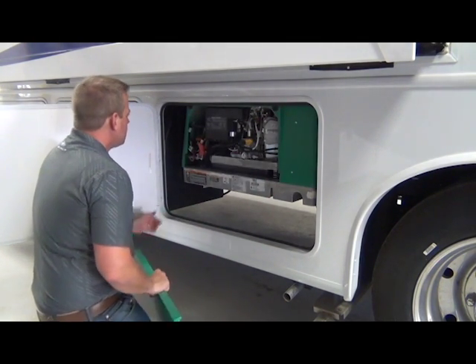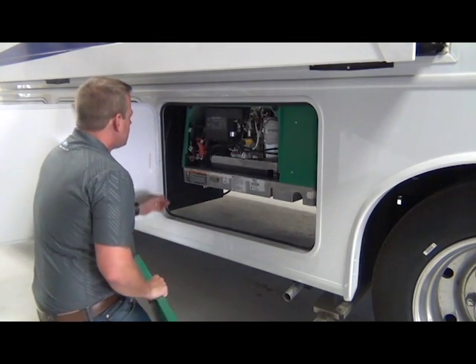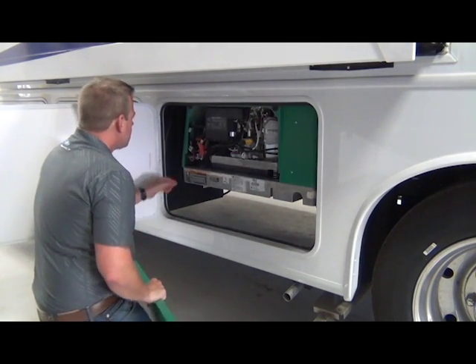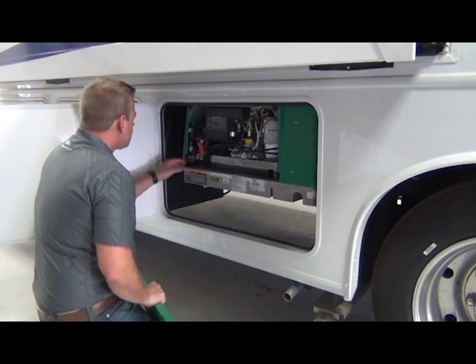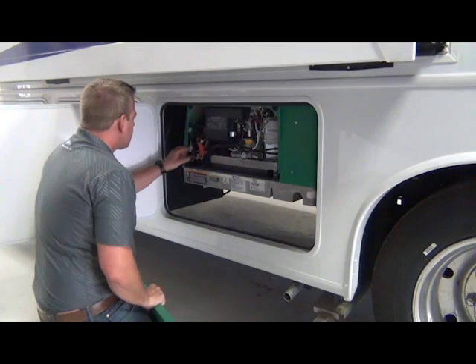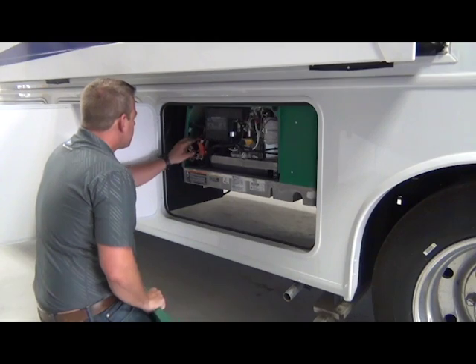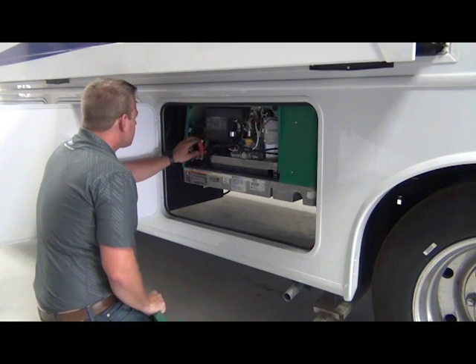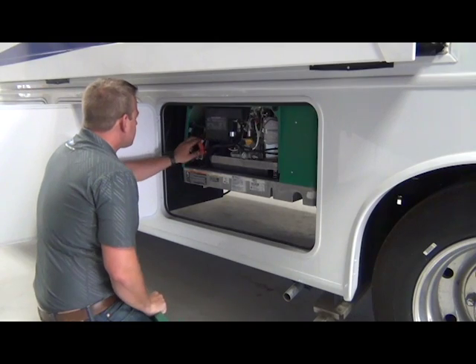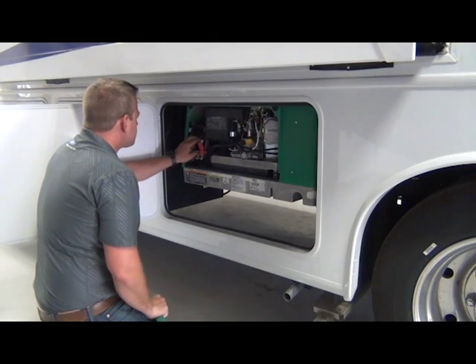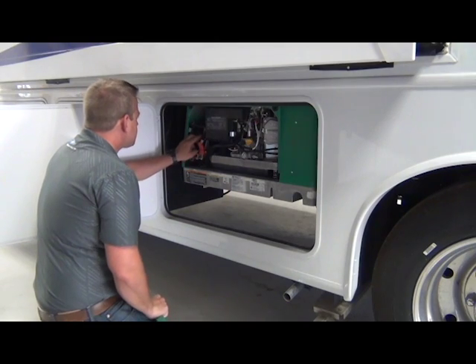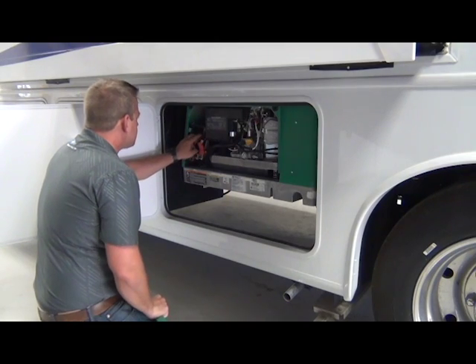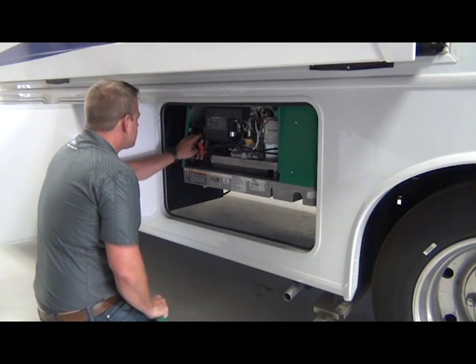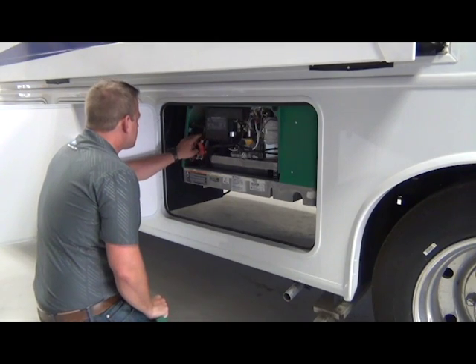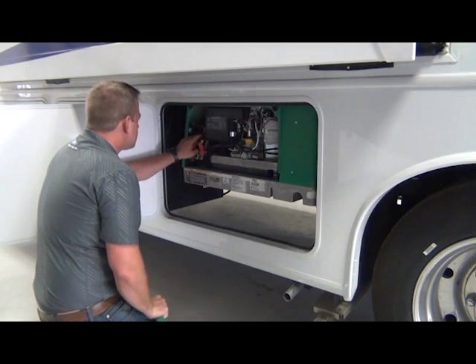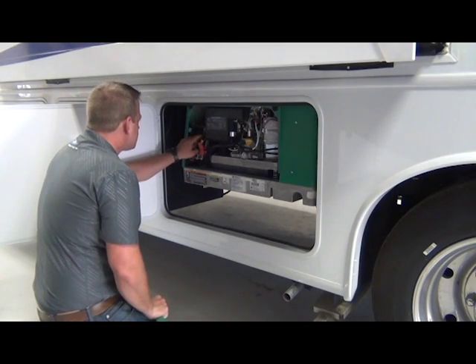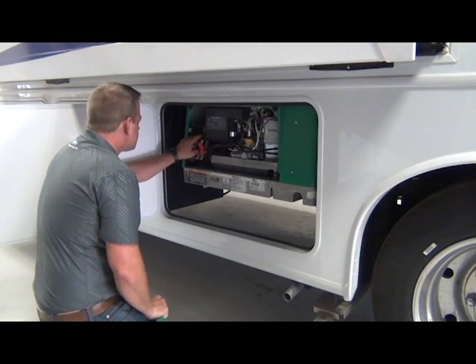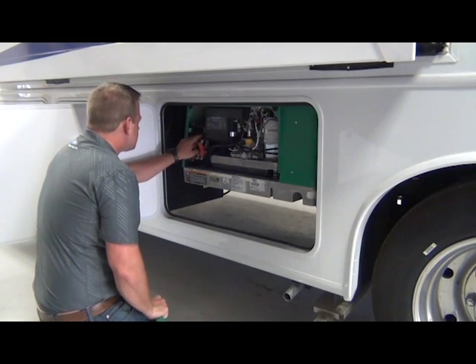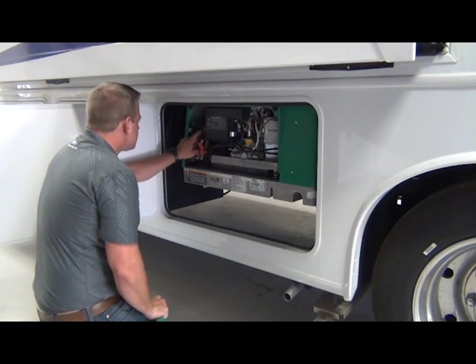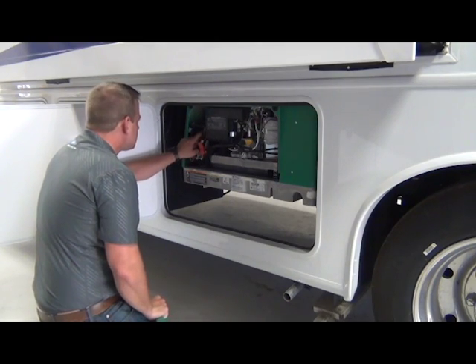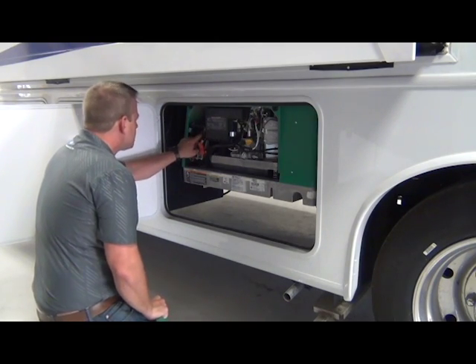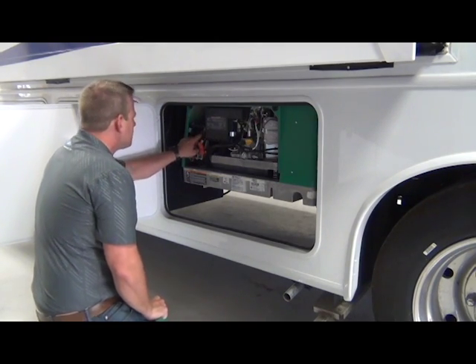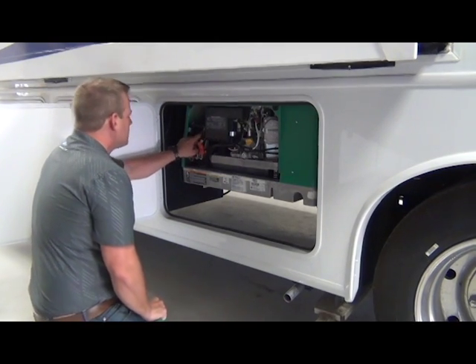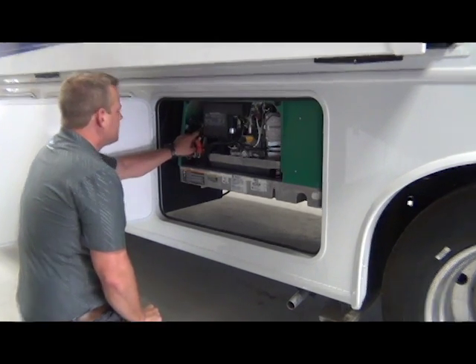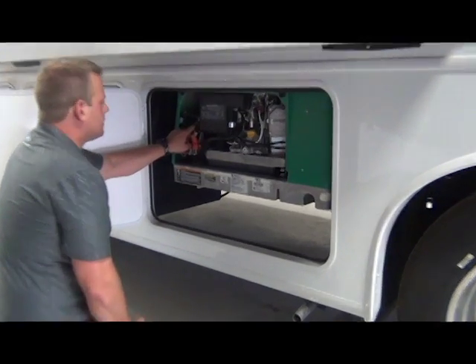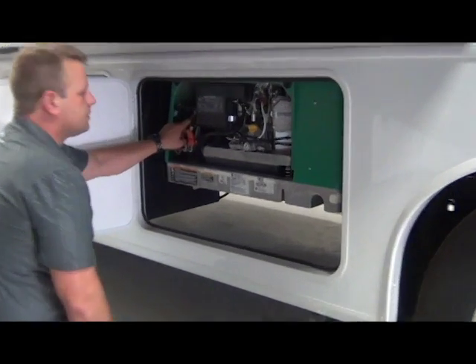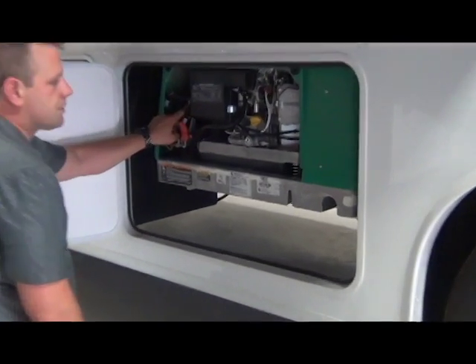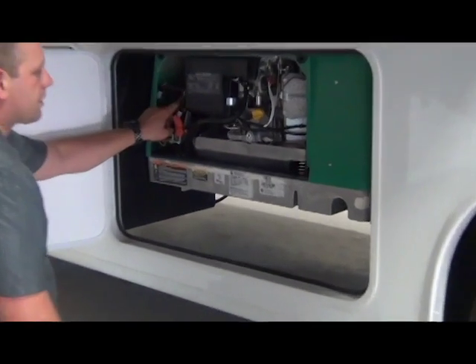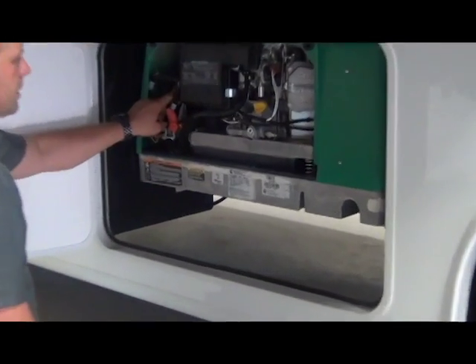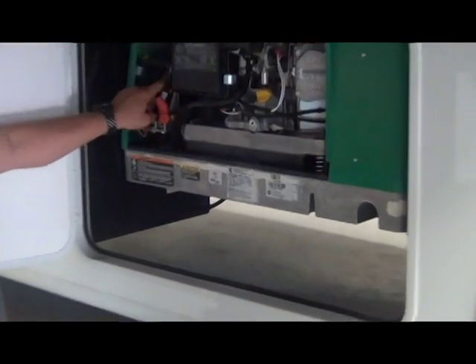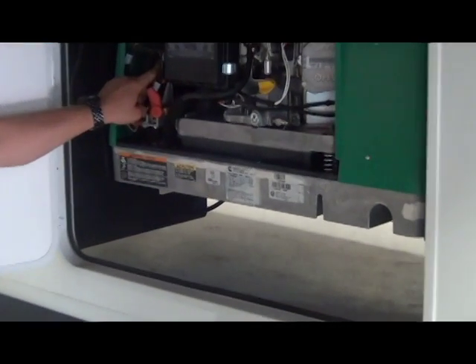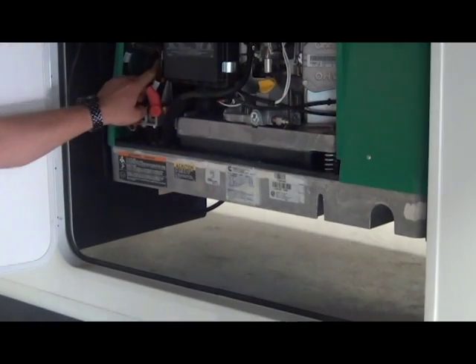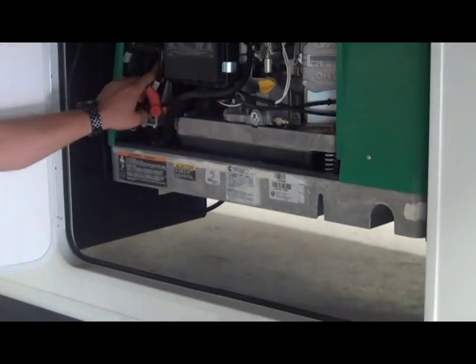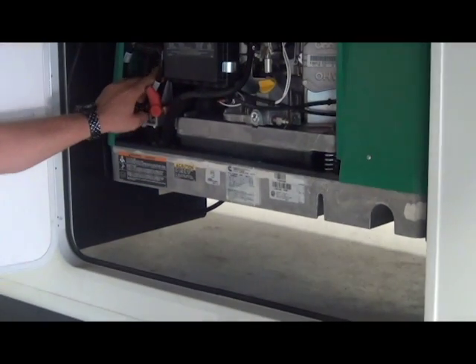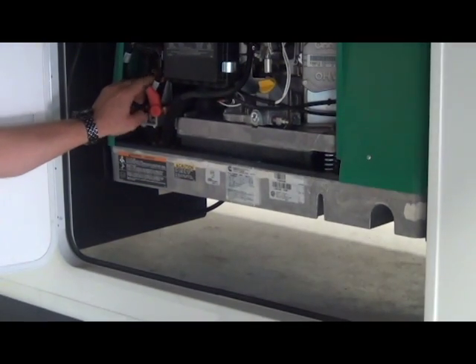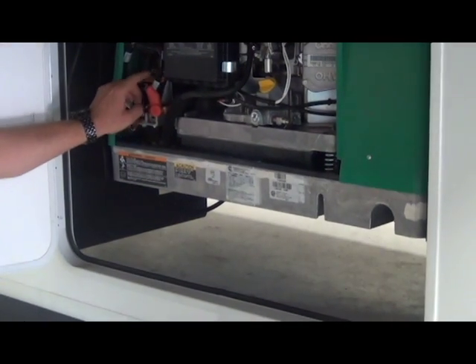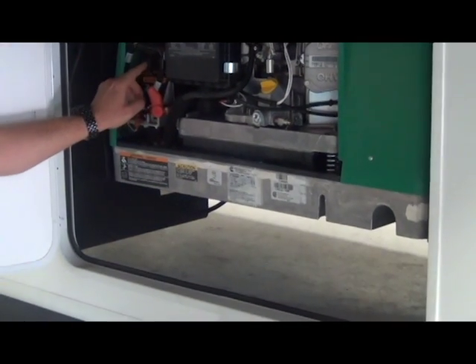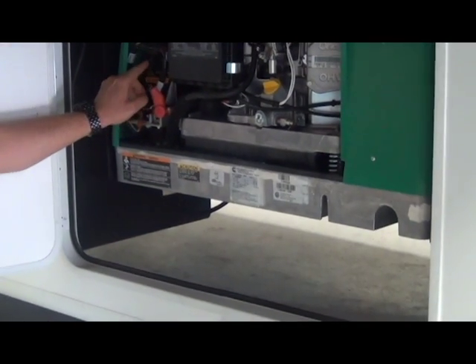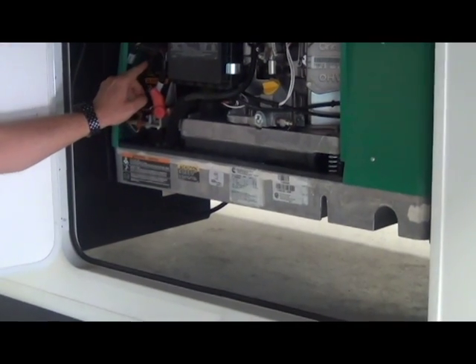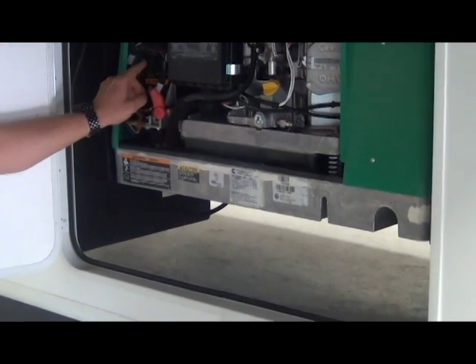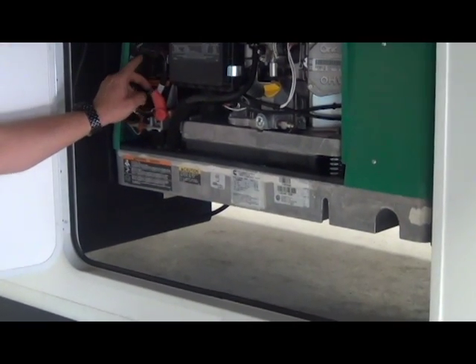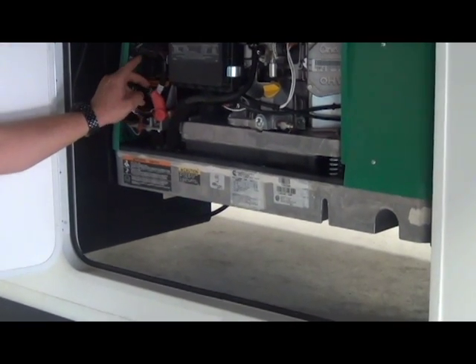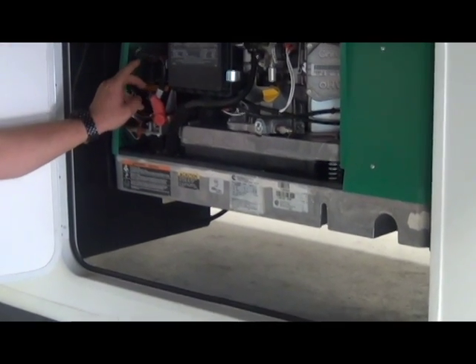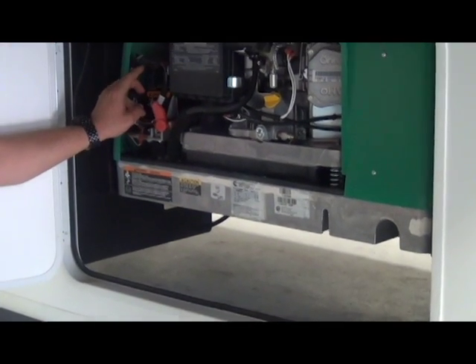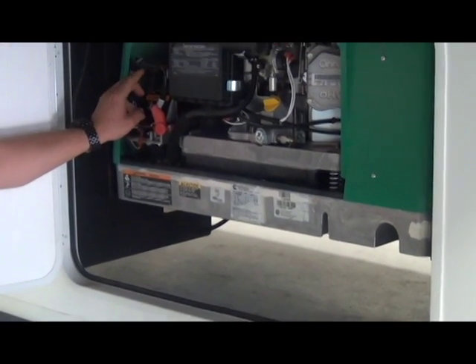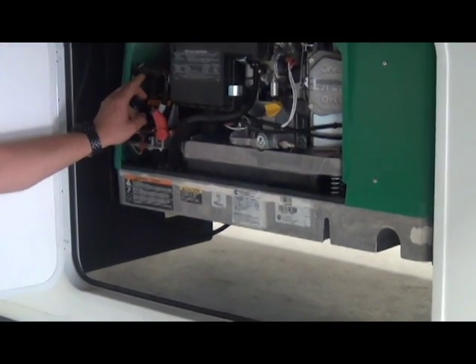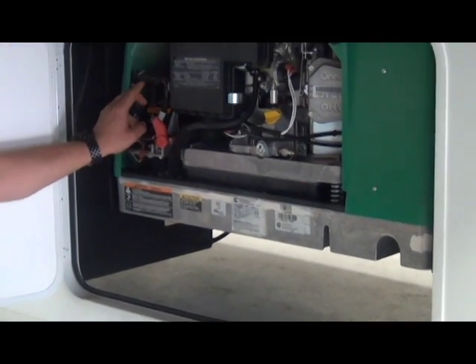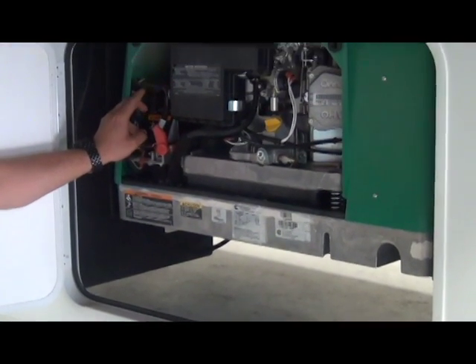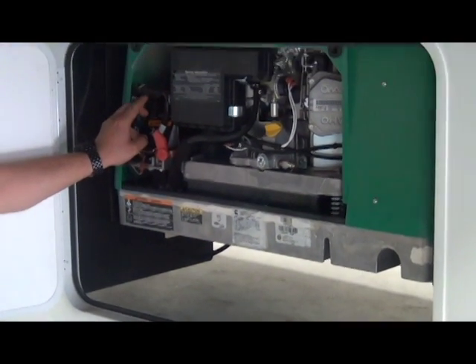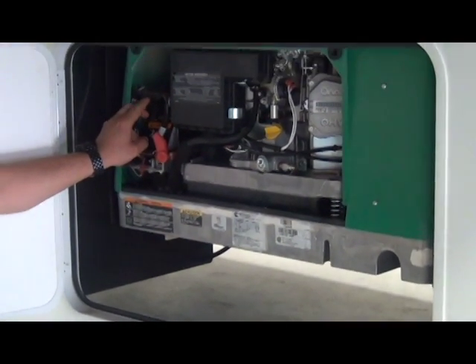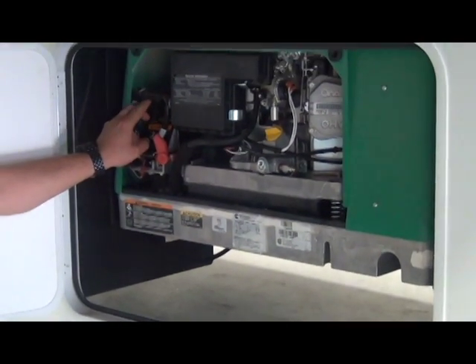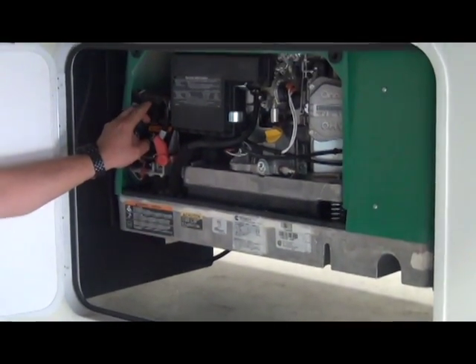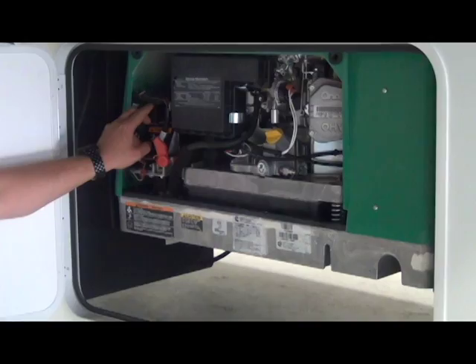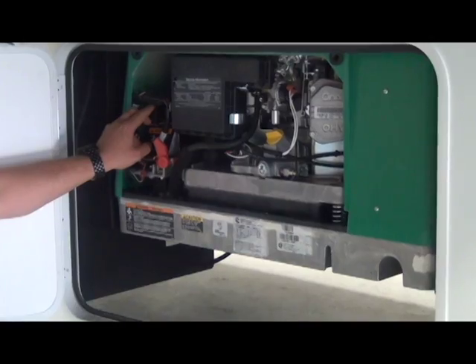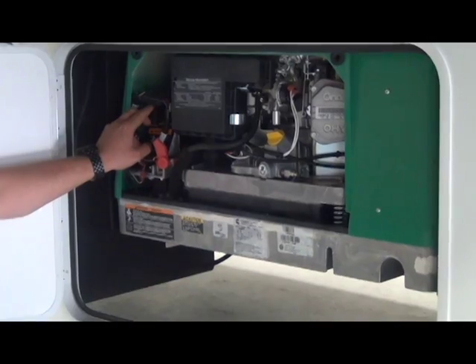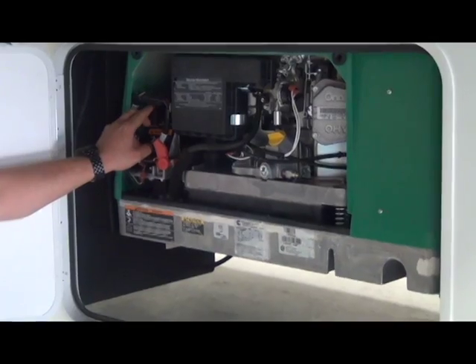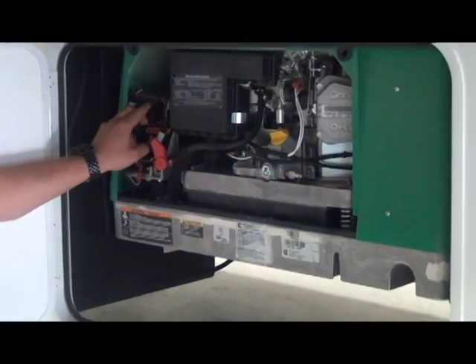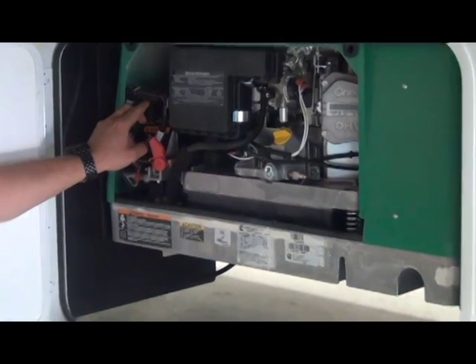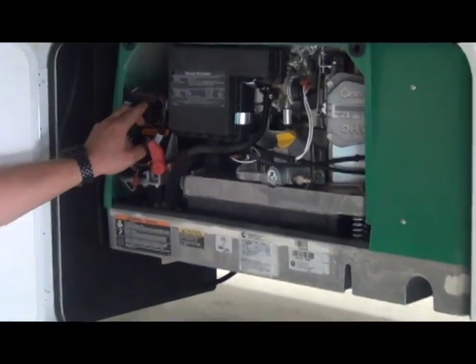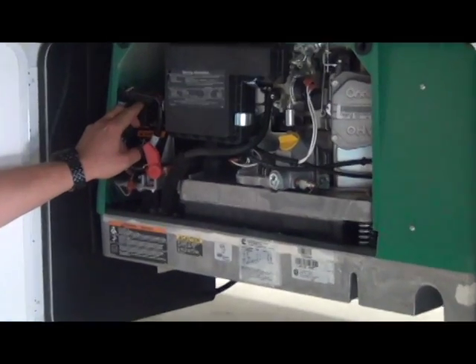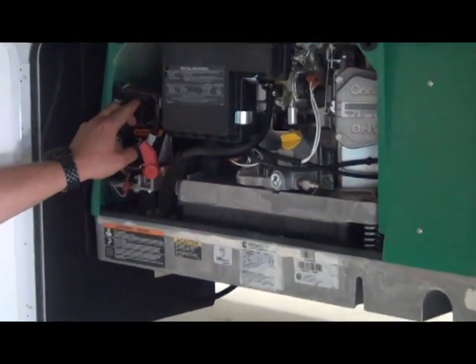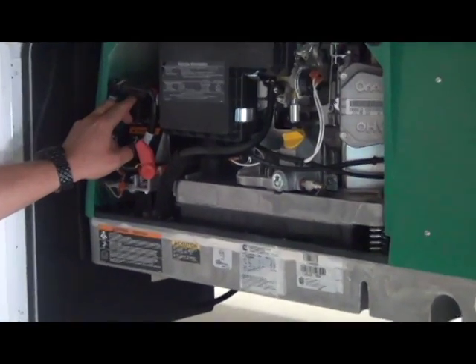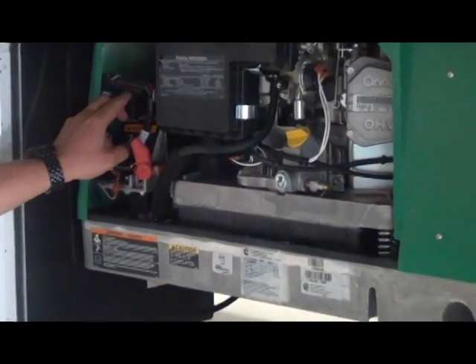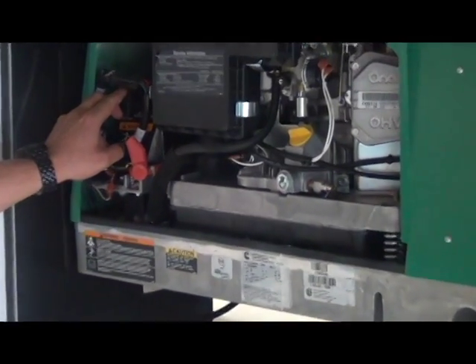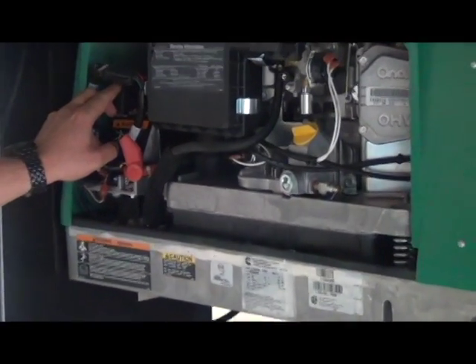Right here, there's two circuits, and then there's the manual on-off switch.